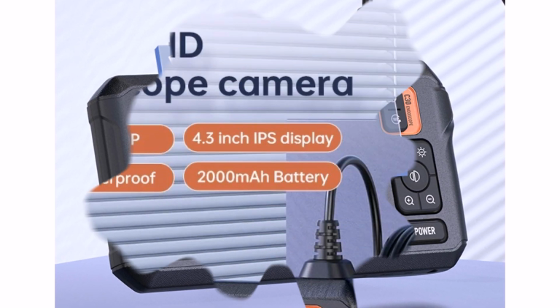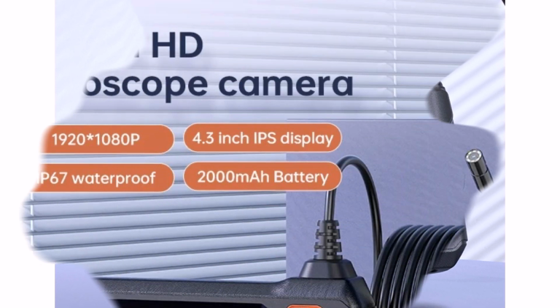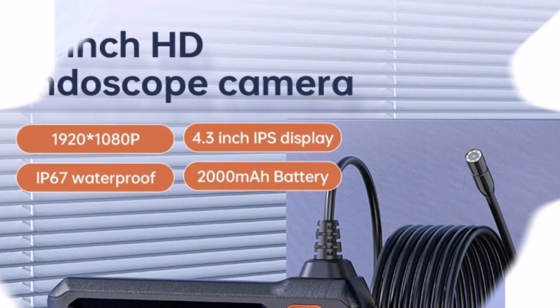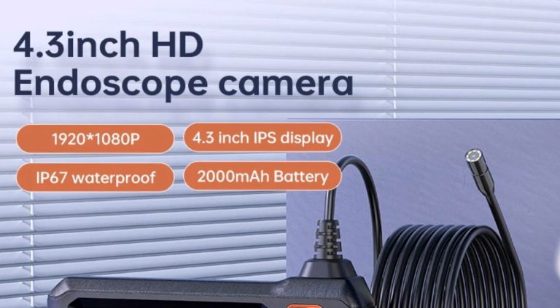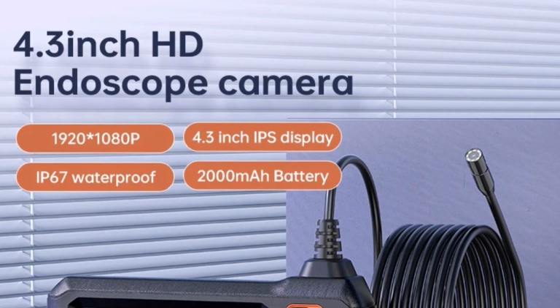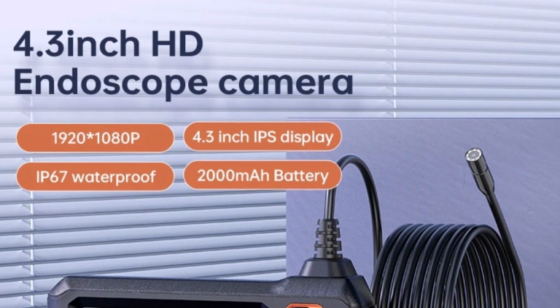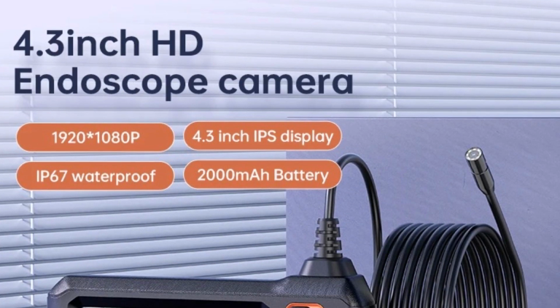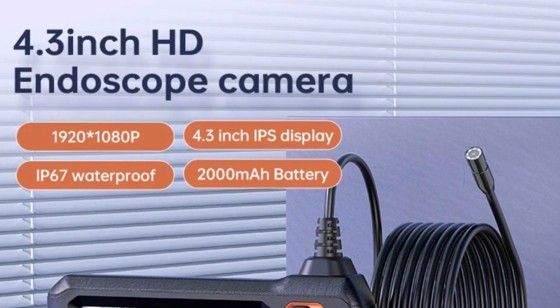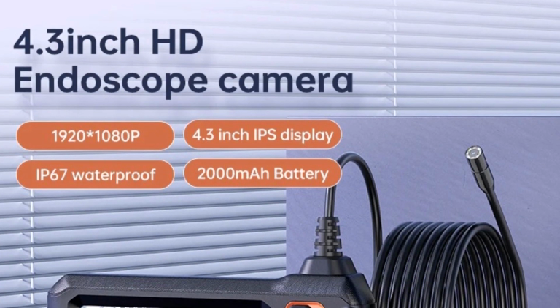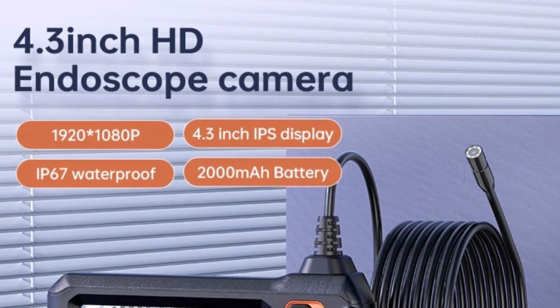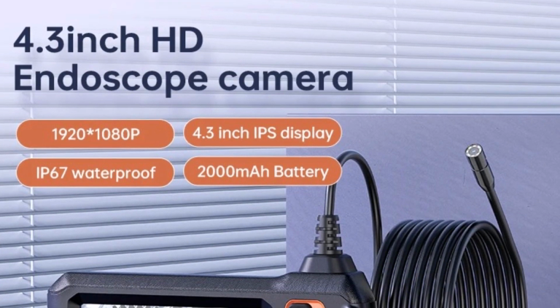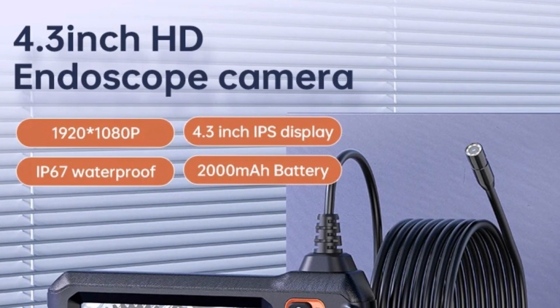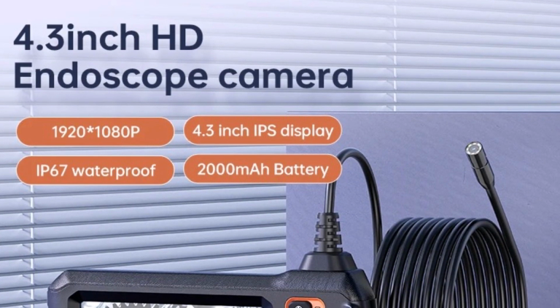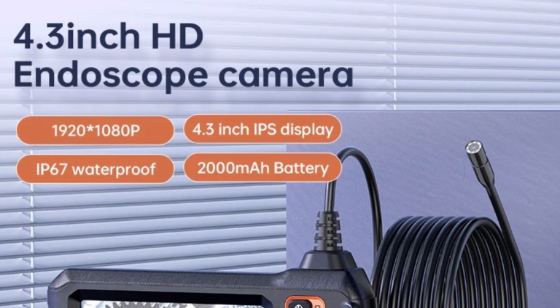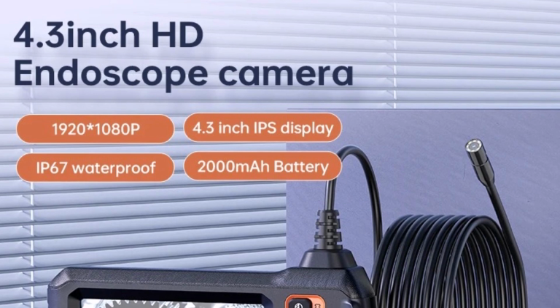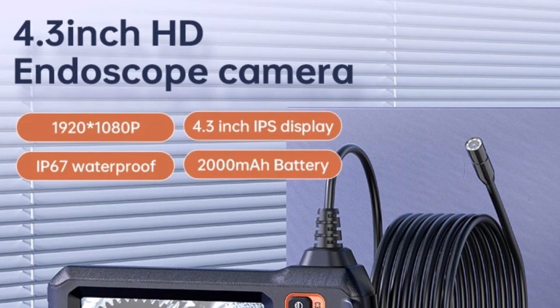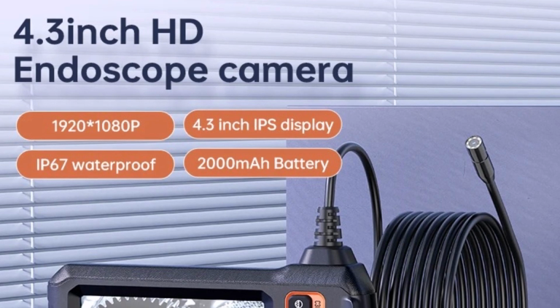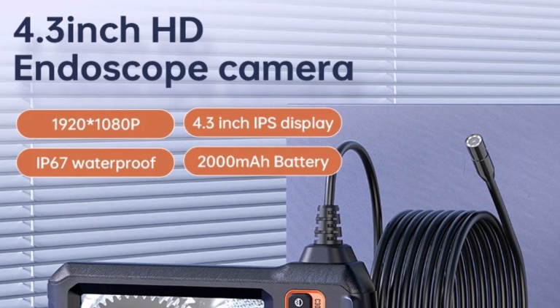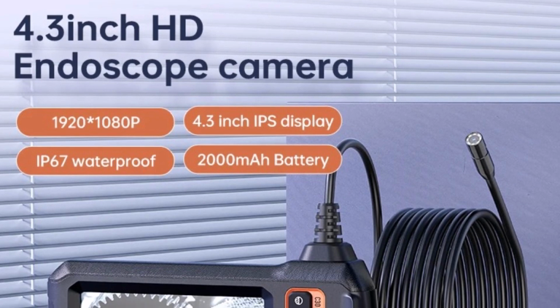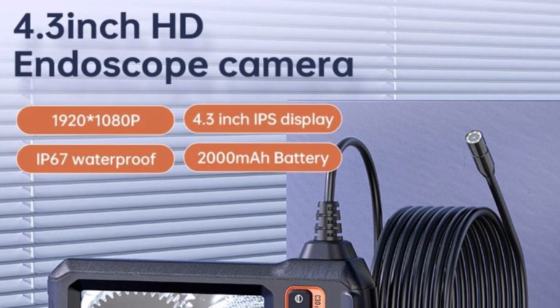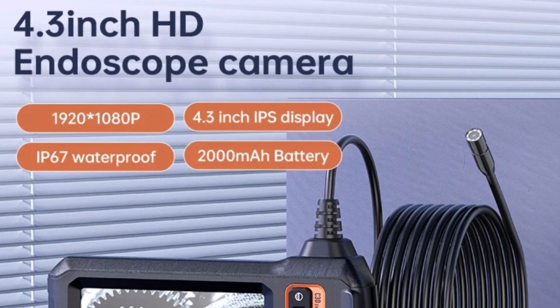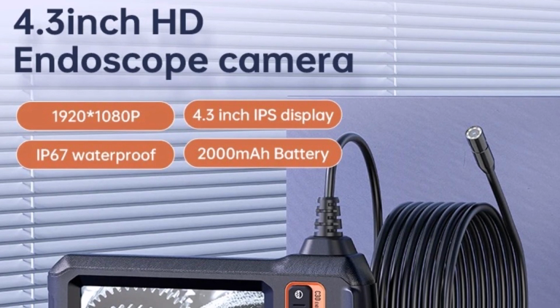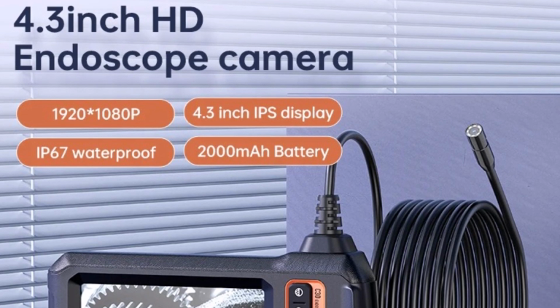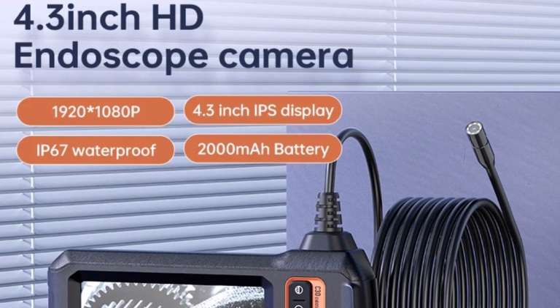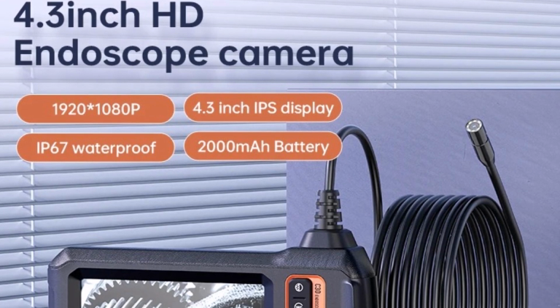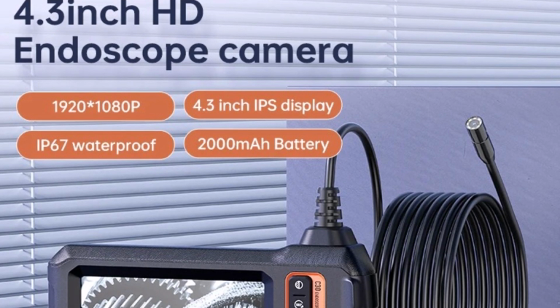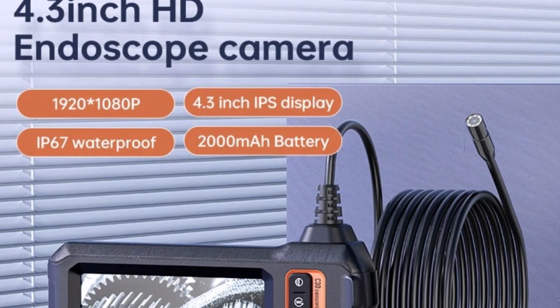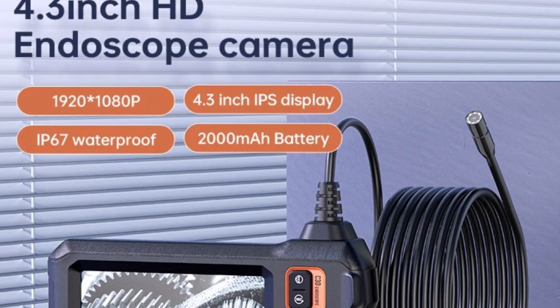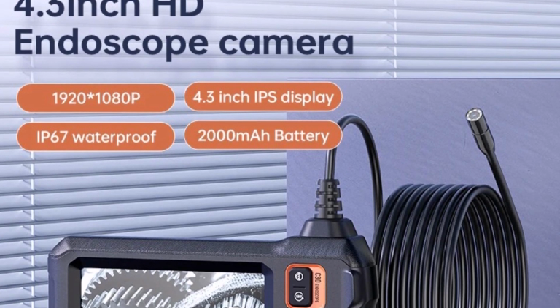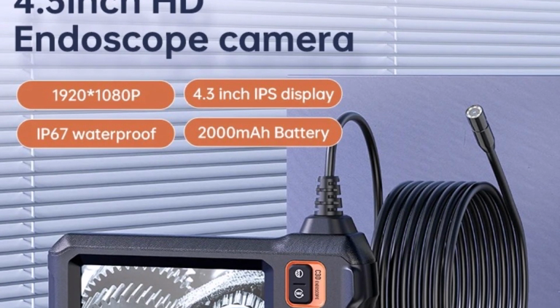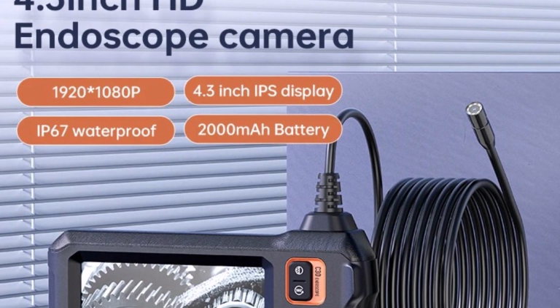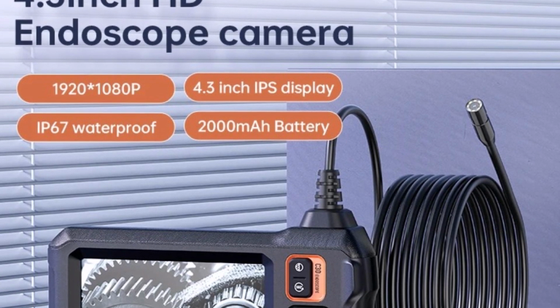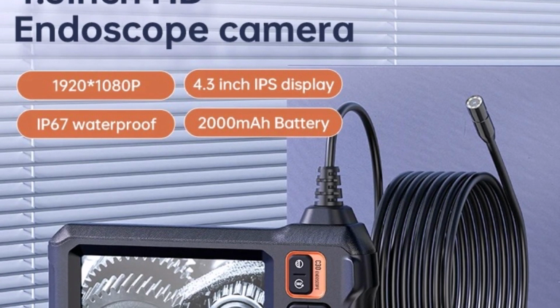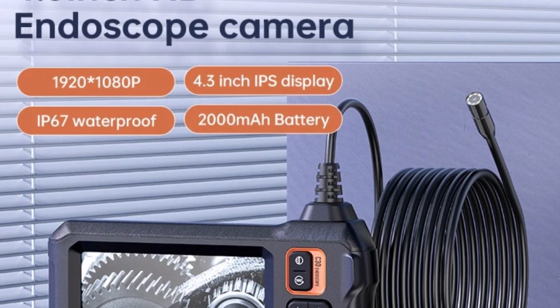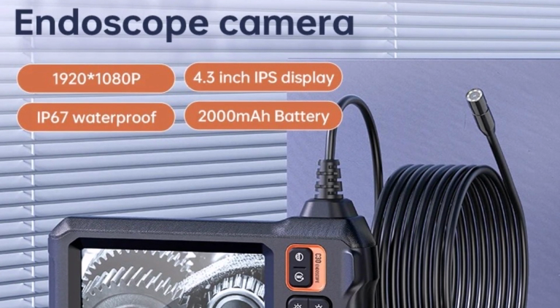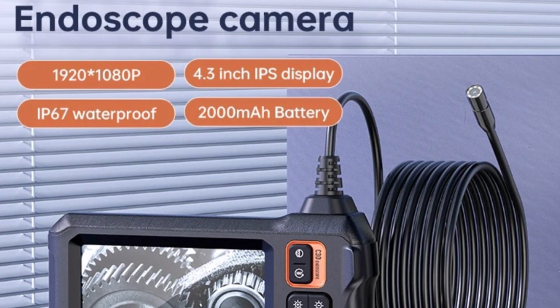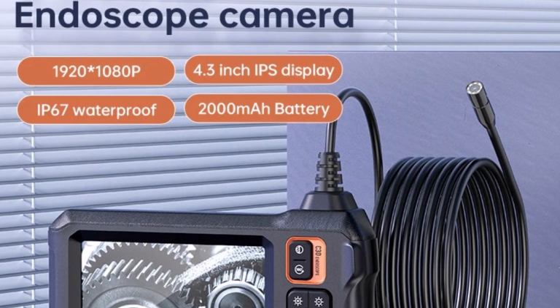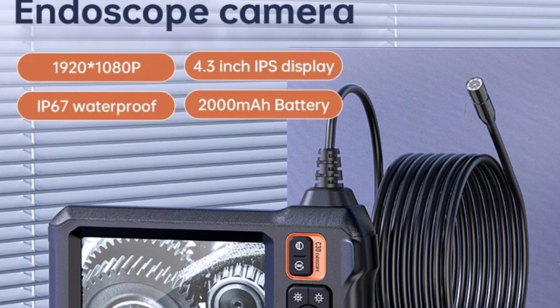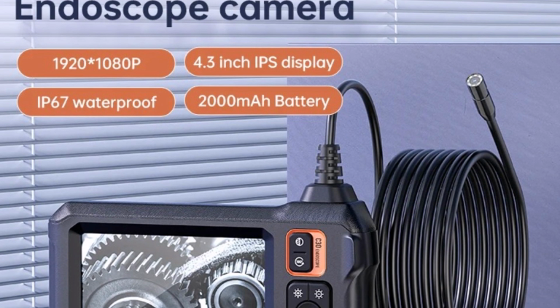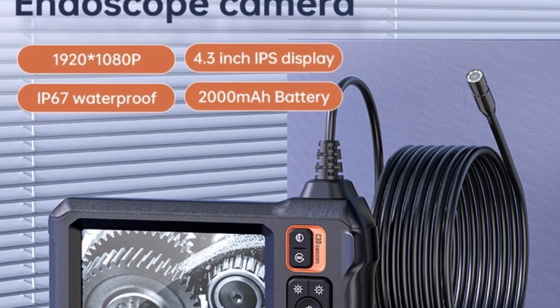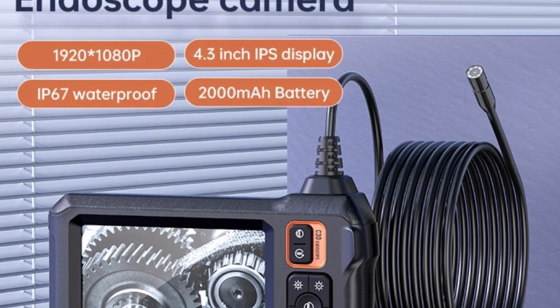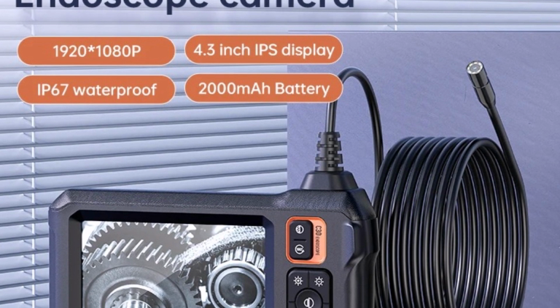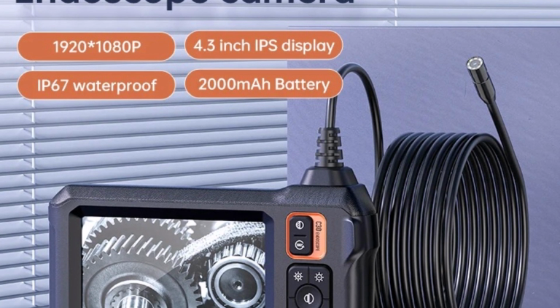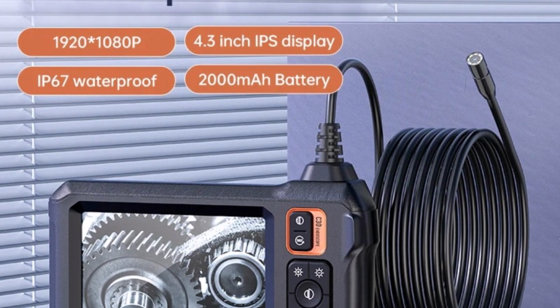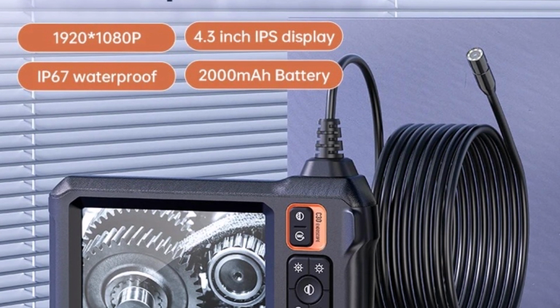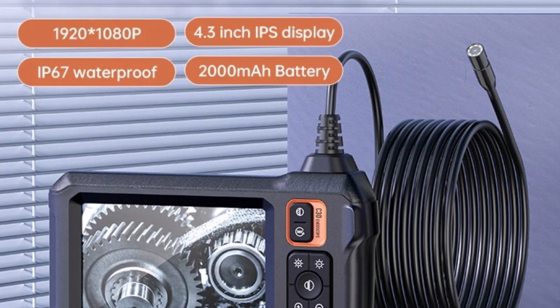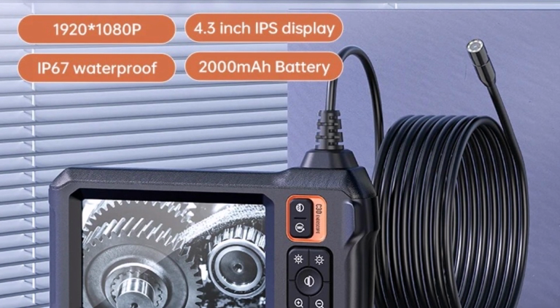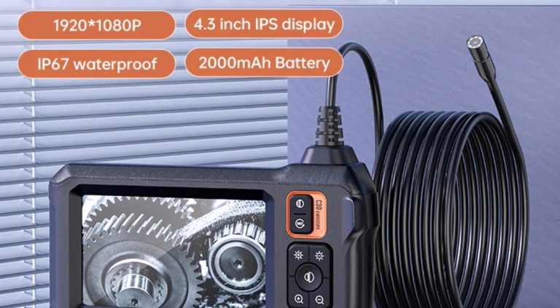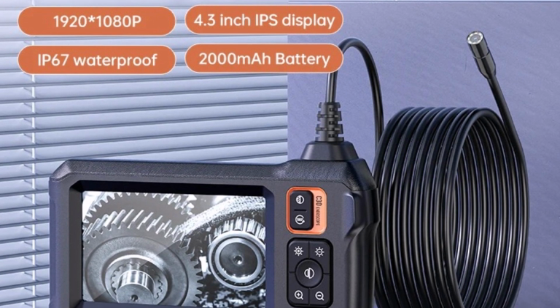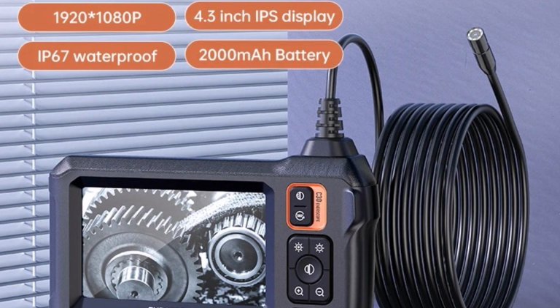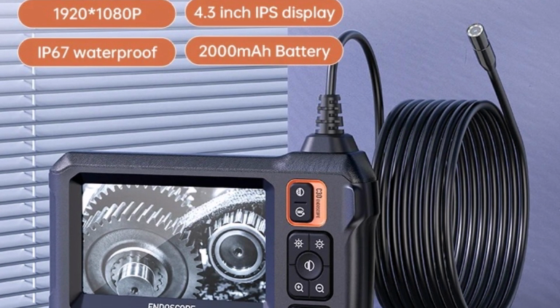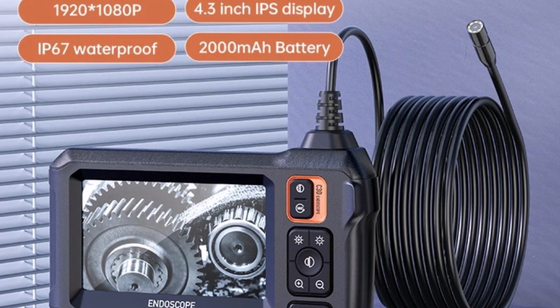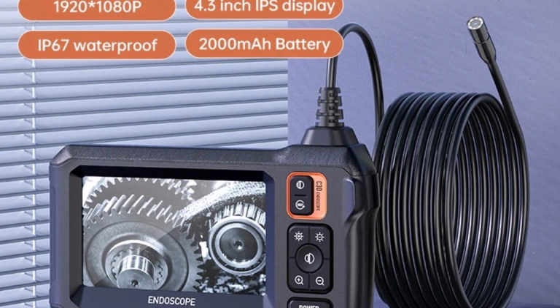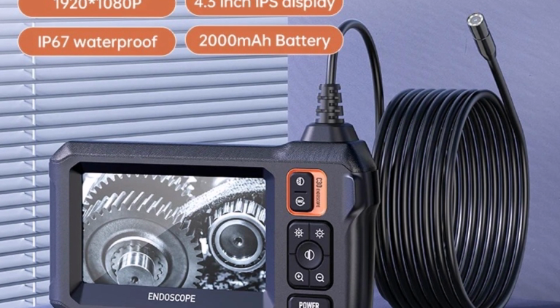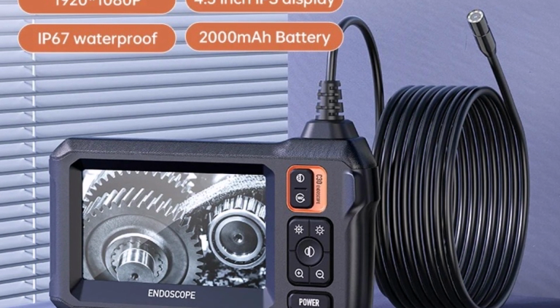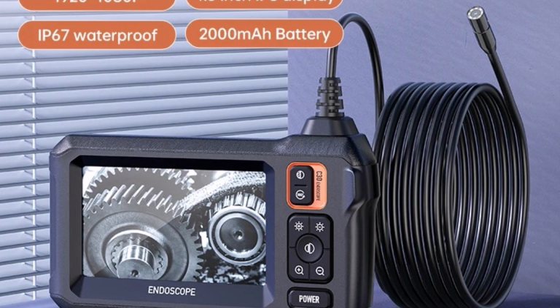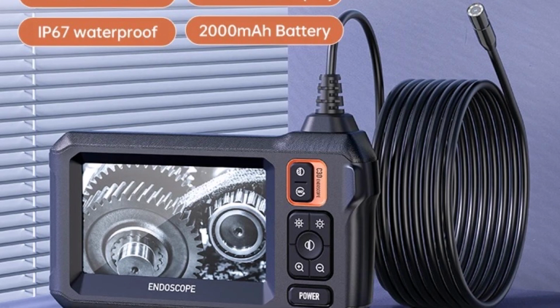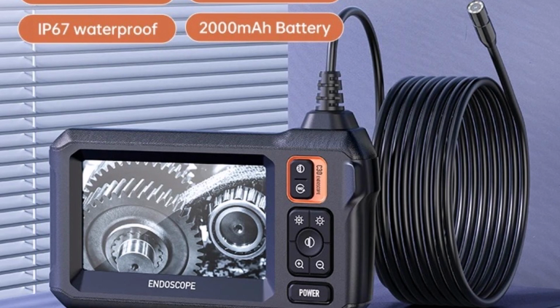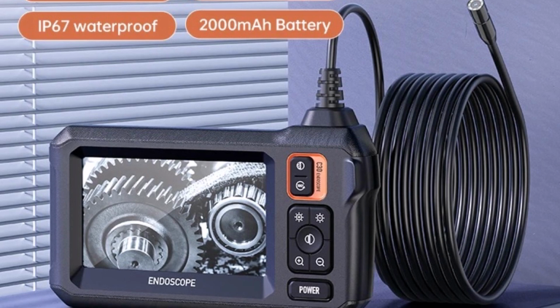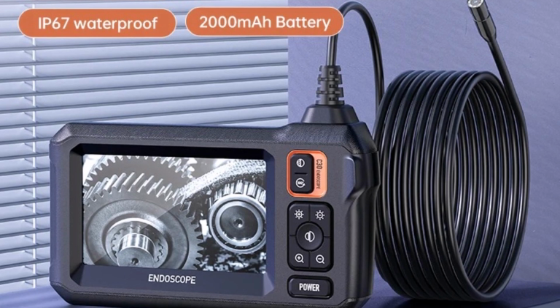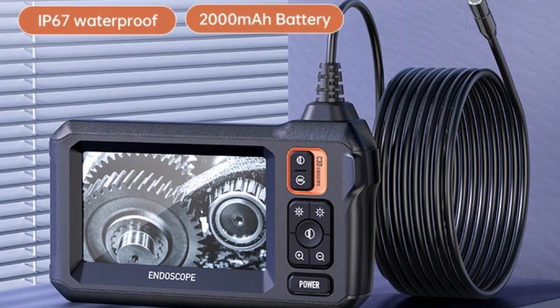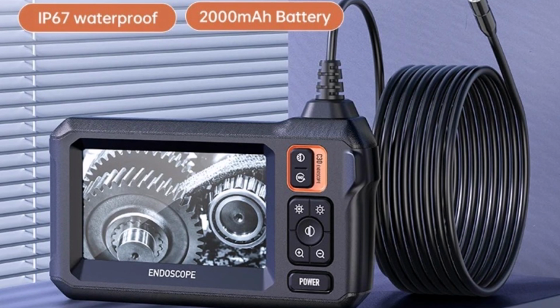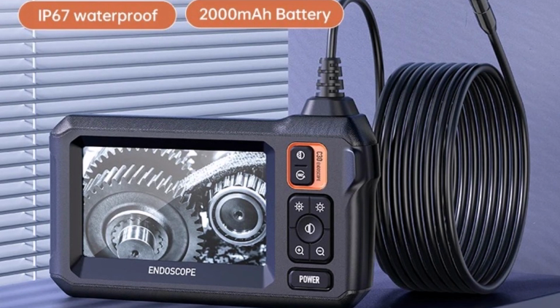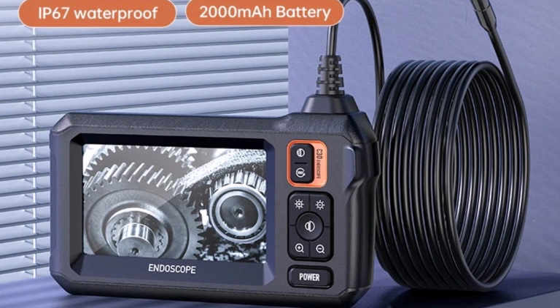Plus, with its IP67 waterproof rating, this borescope can handle wet and dusty environments without any issues.